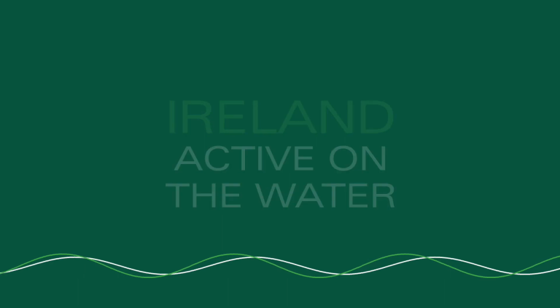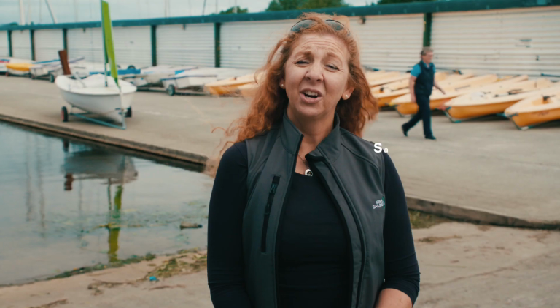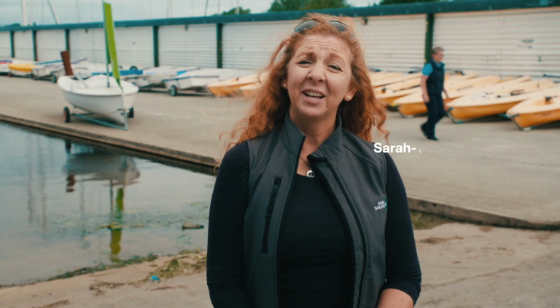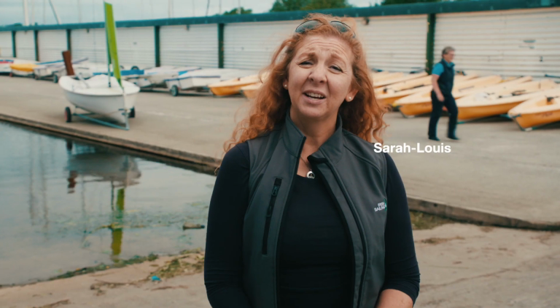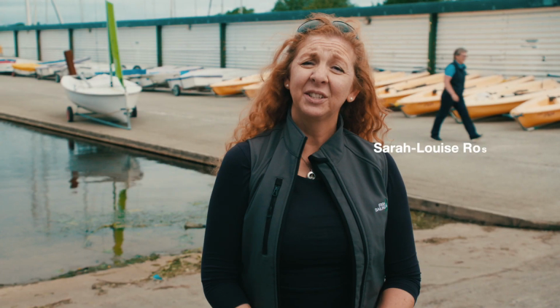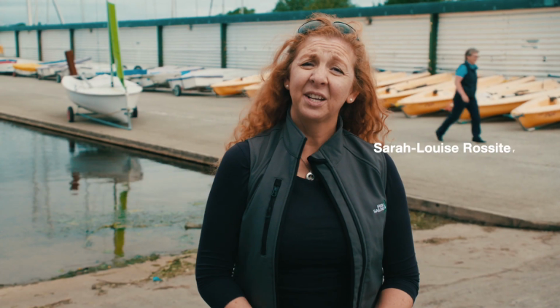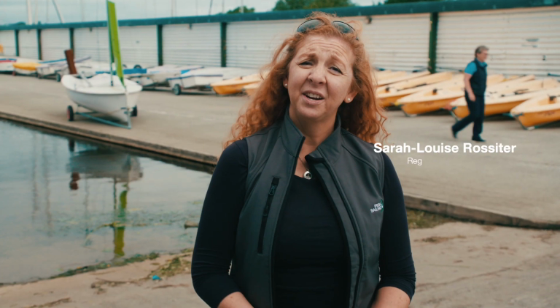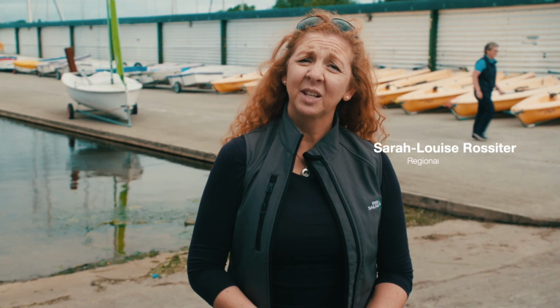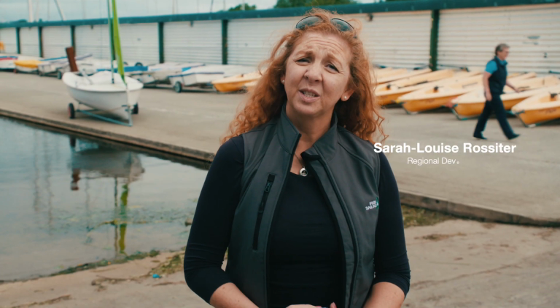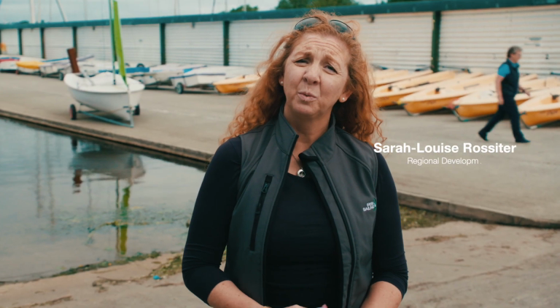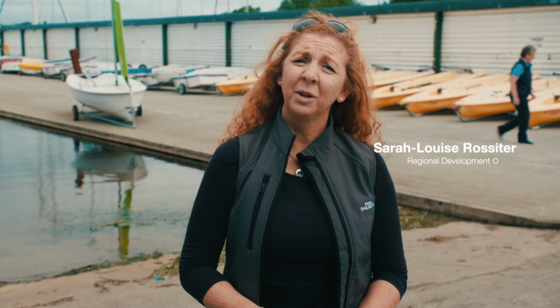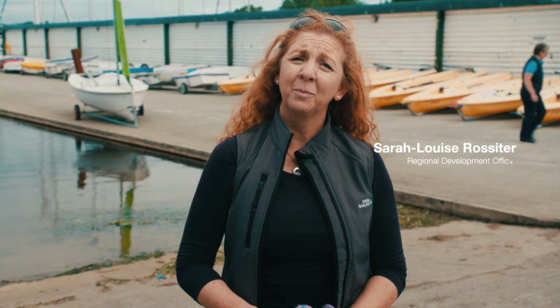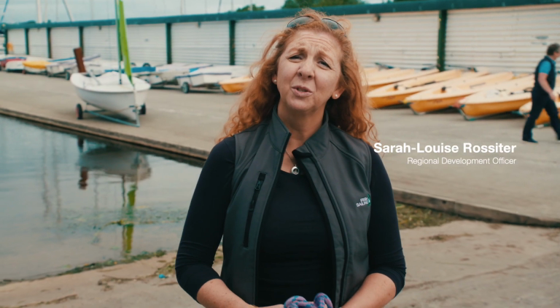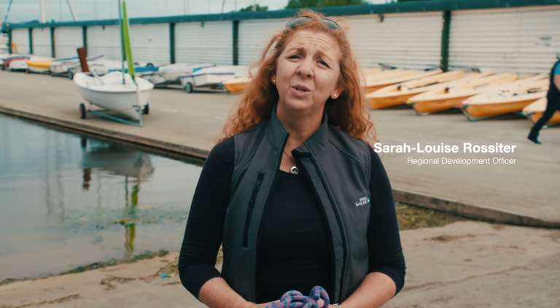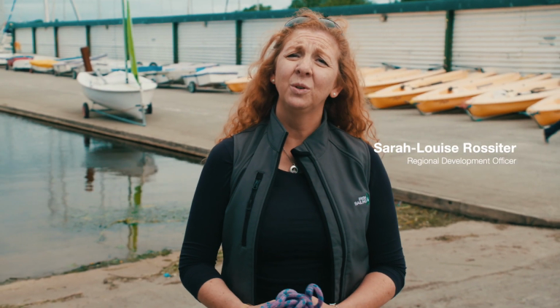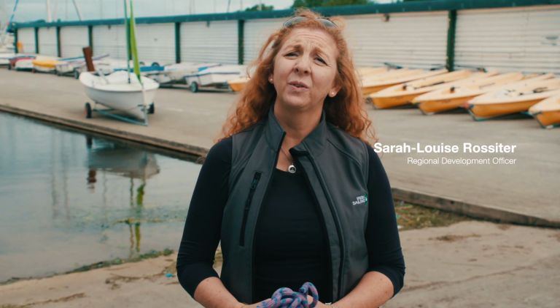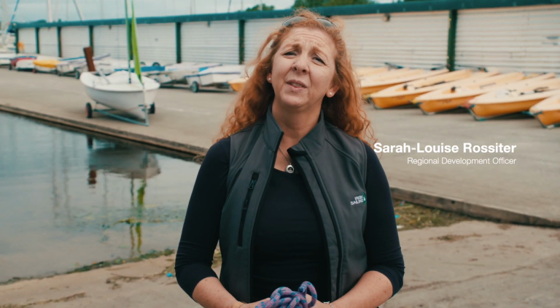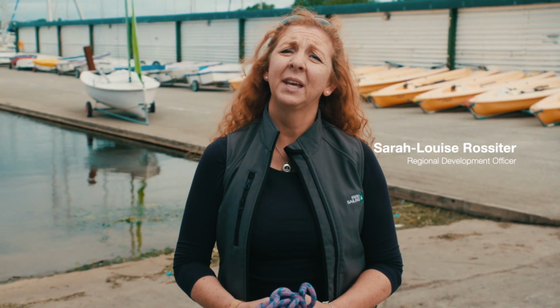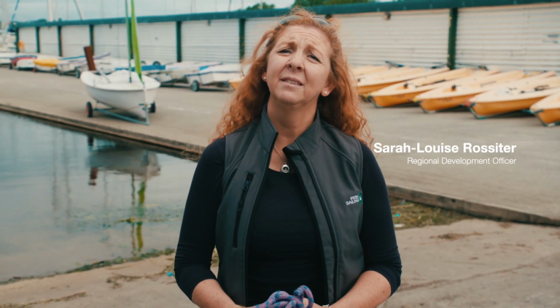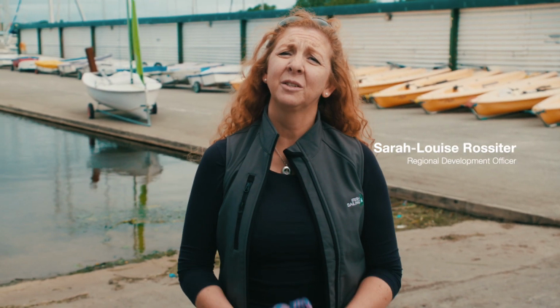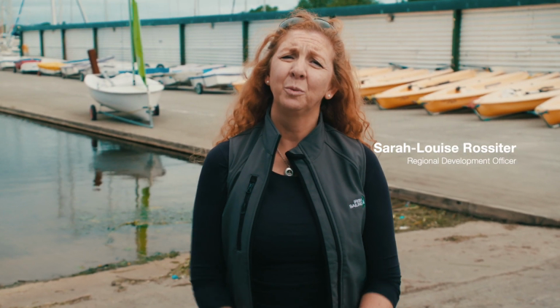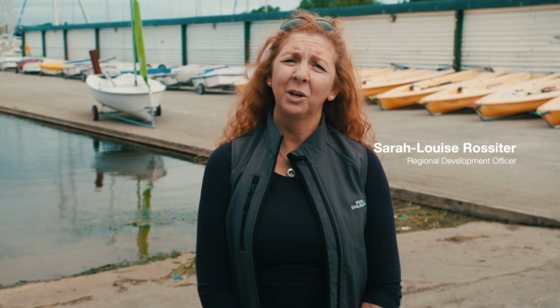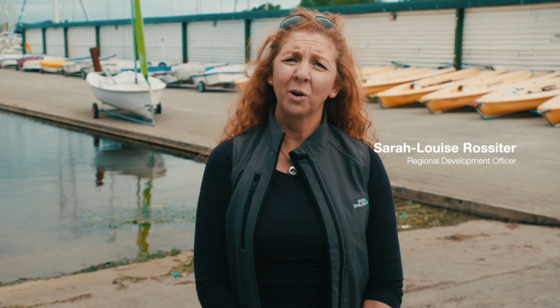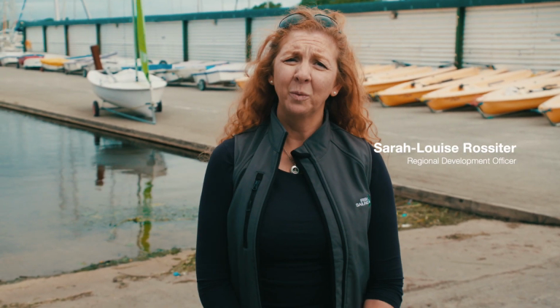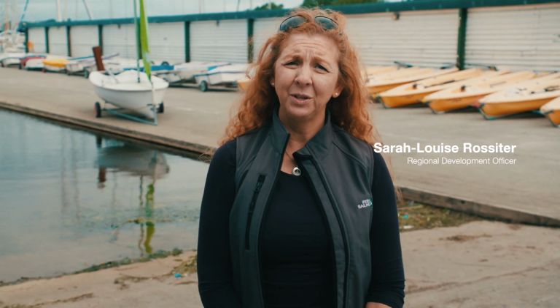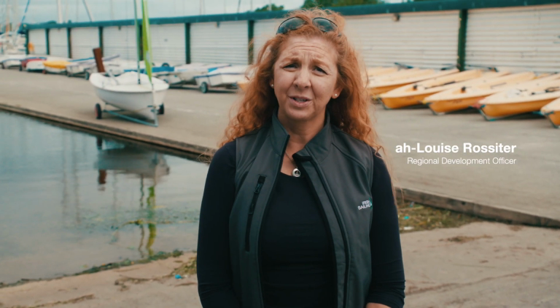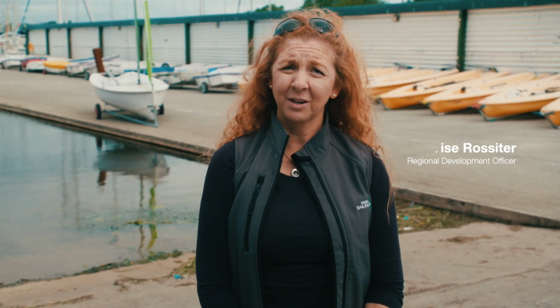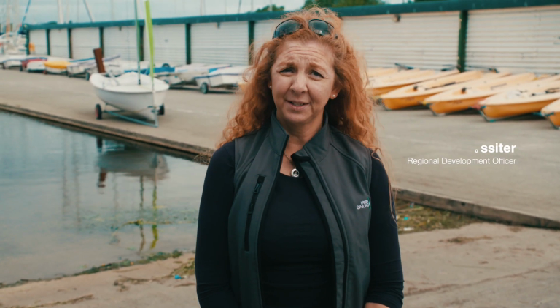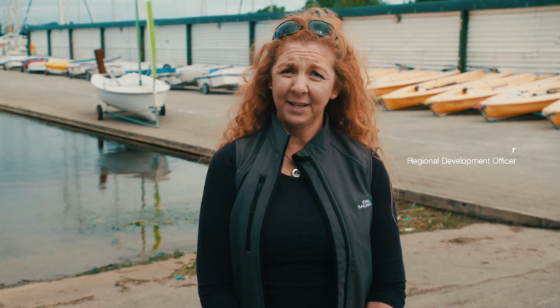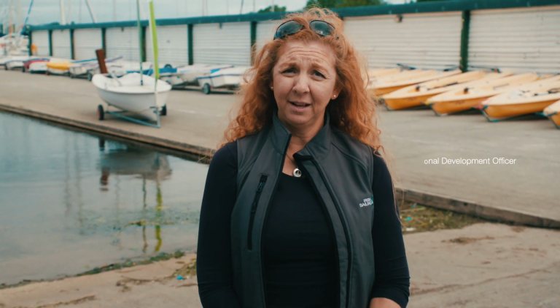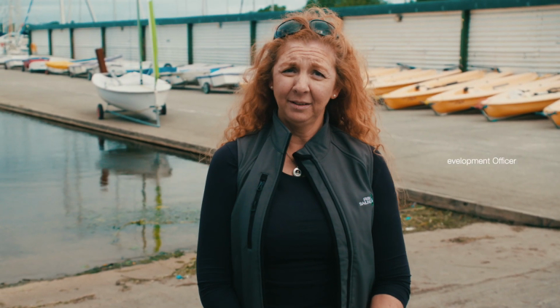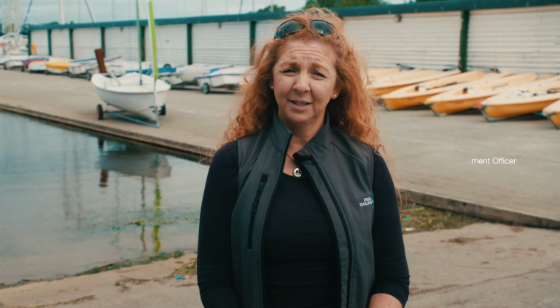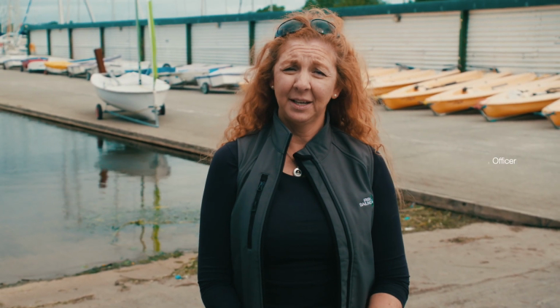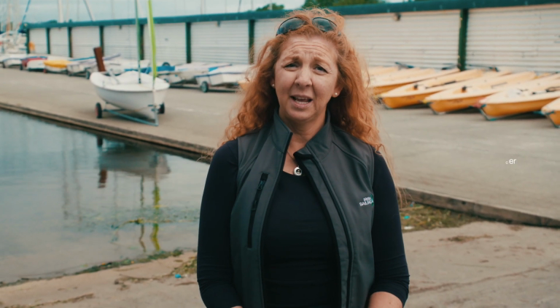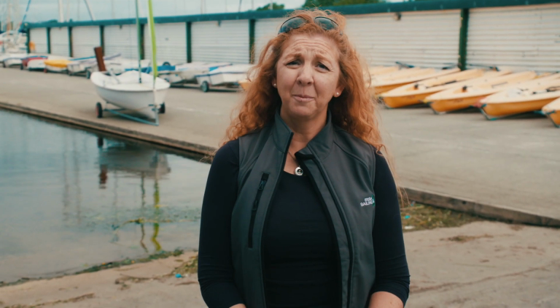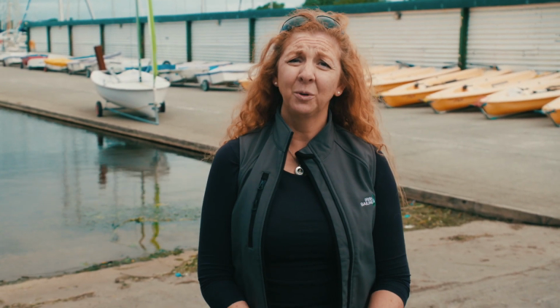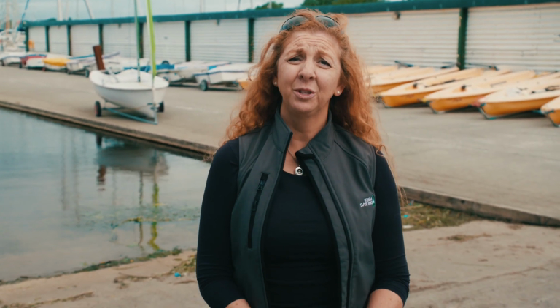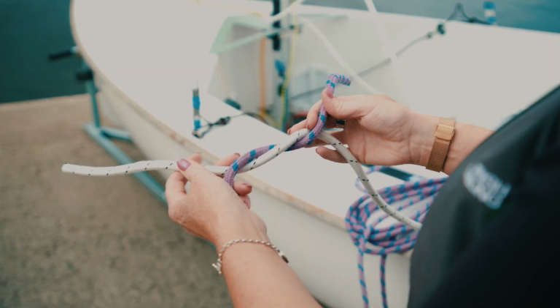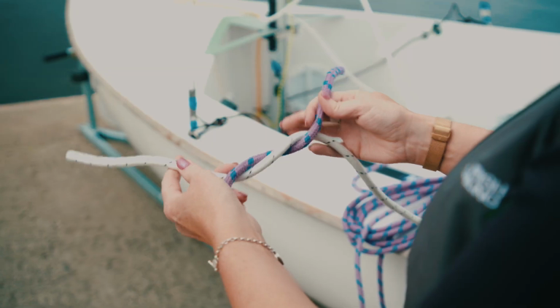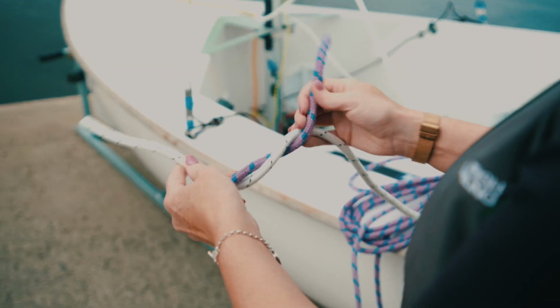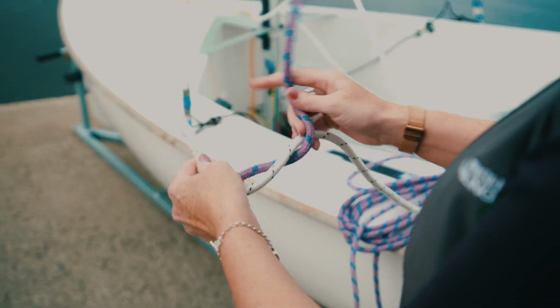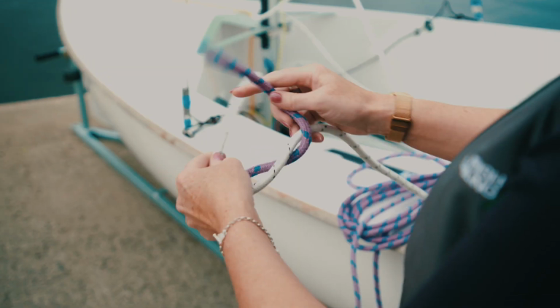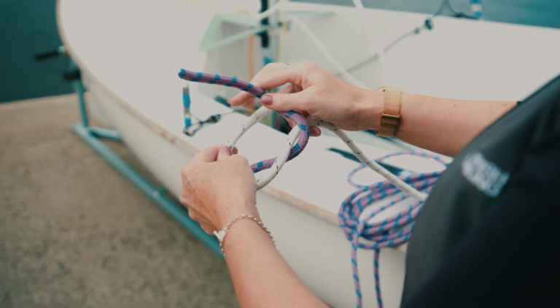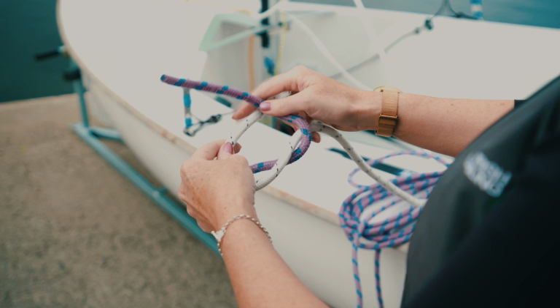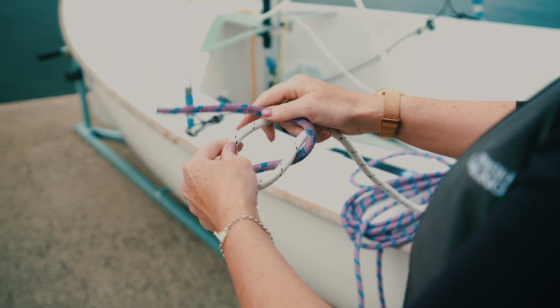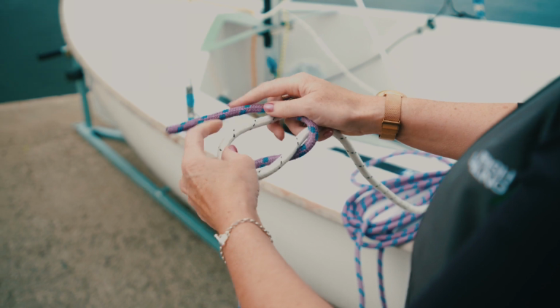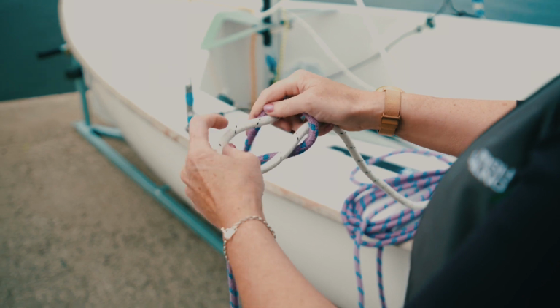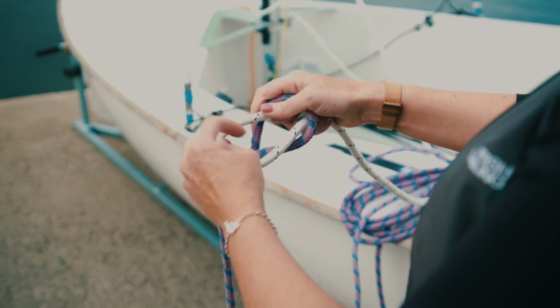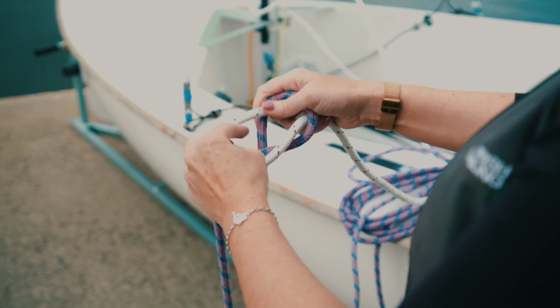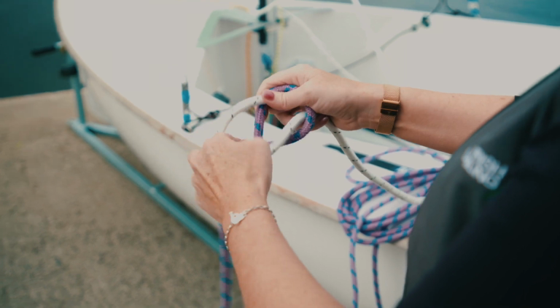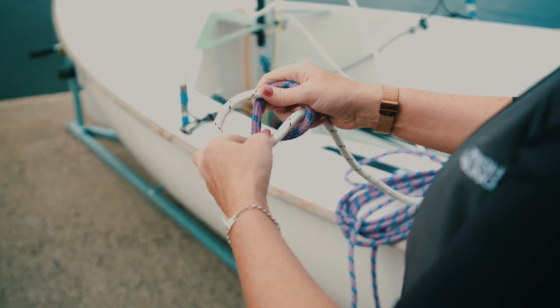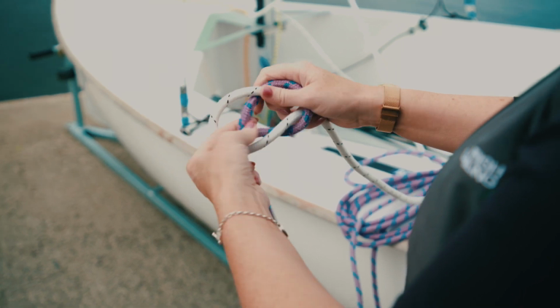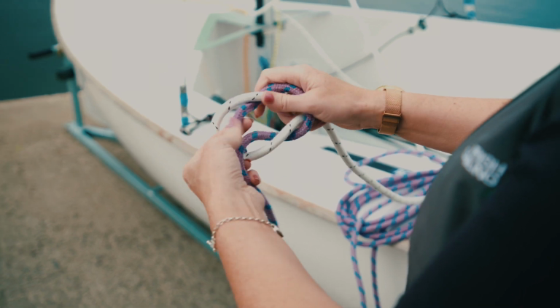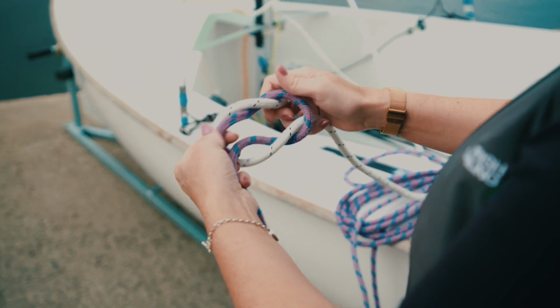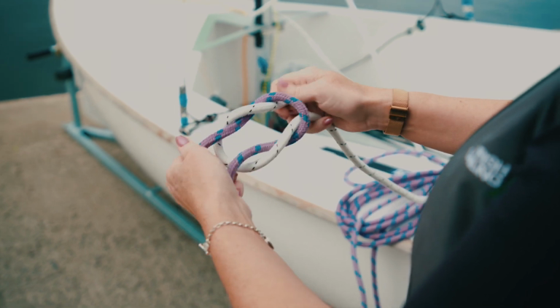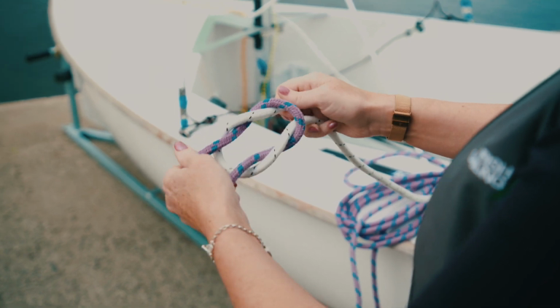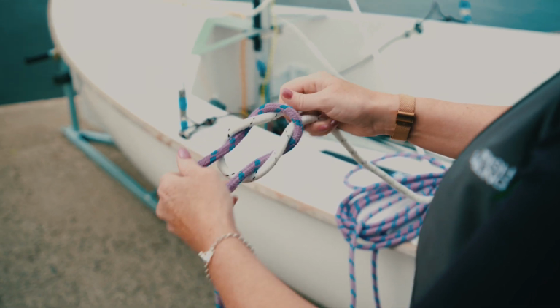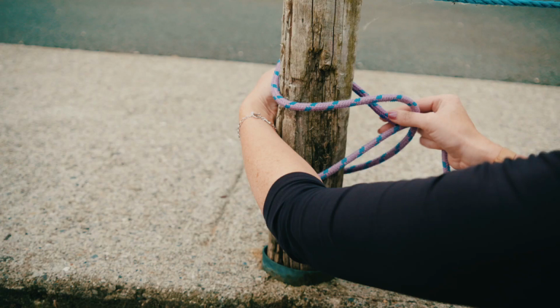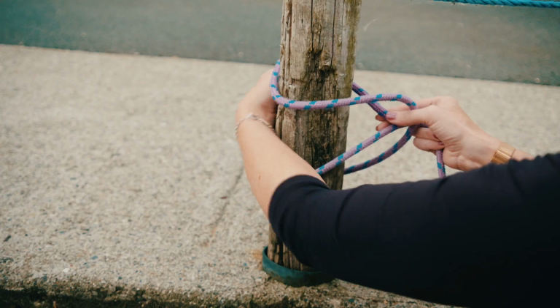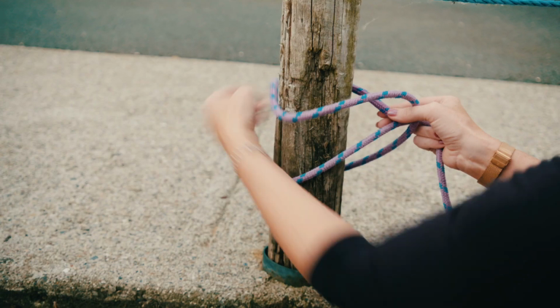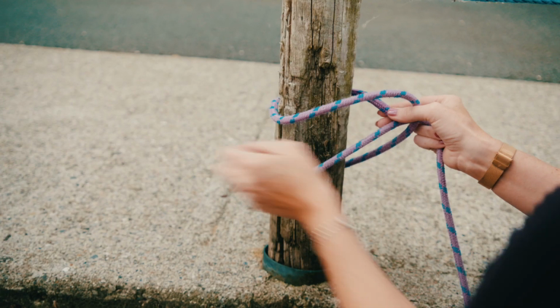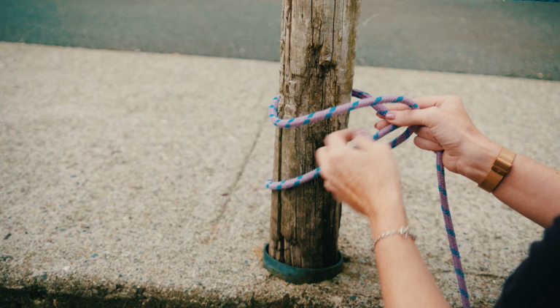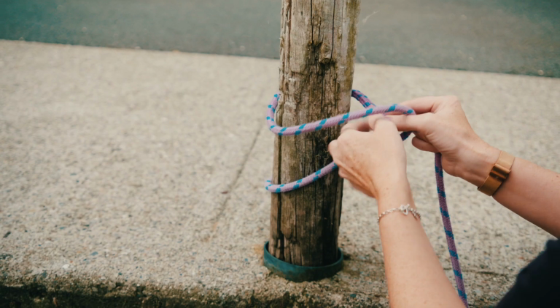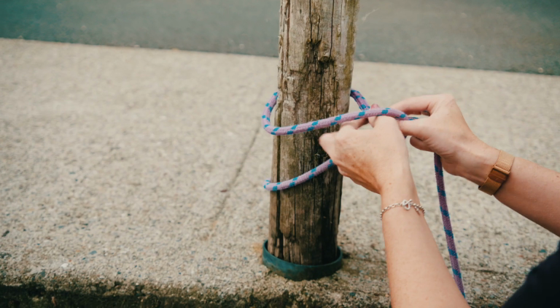Learning how to tie knots is one of the most useful things that you will learn when you start to sail. Today I'm going to show you a few different knots, how to use them and where they're going to be used.